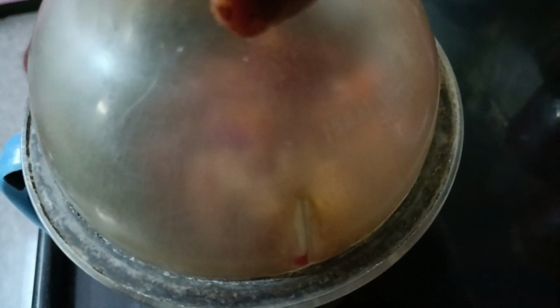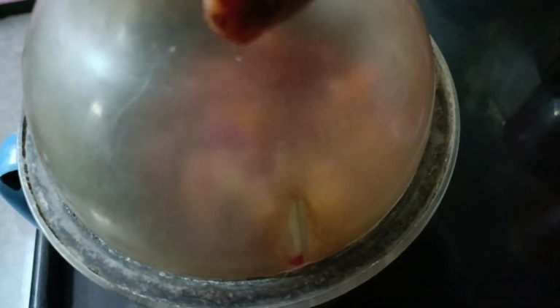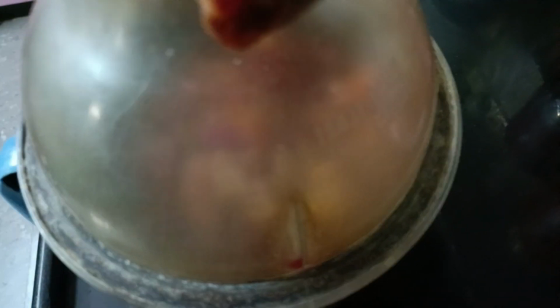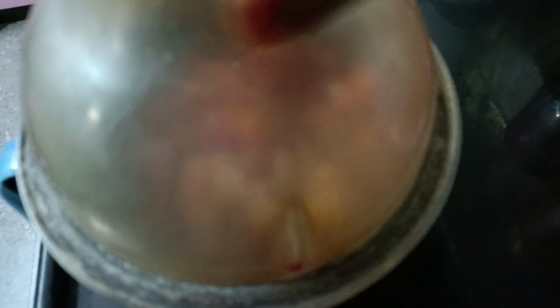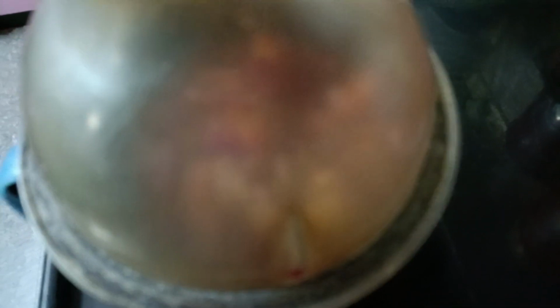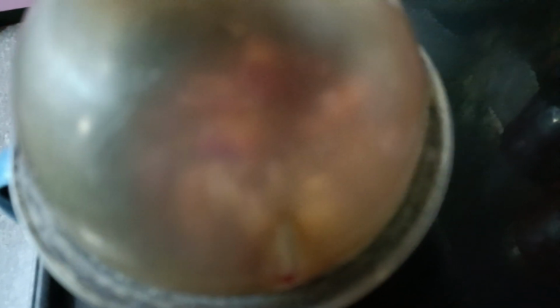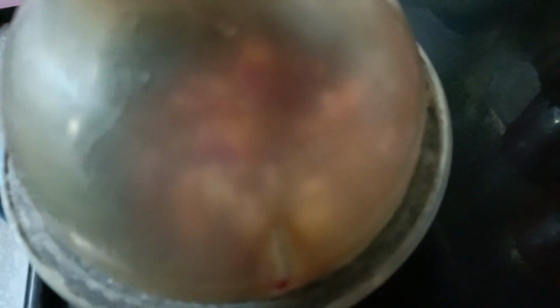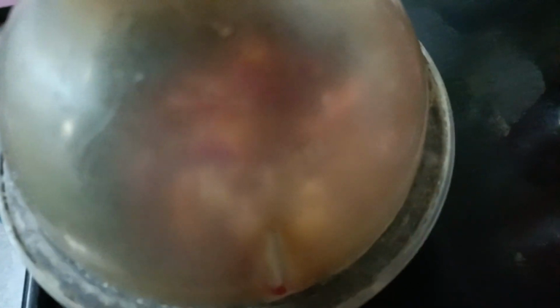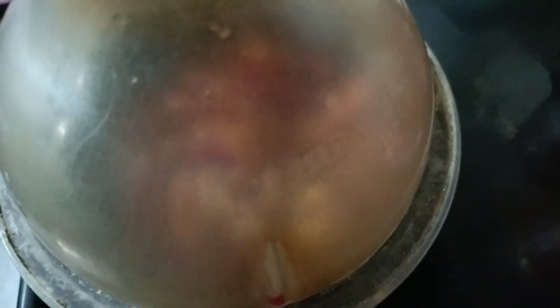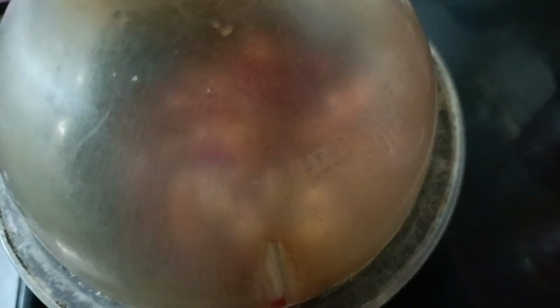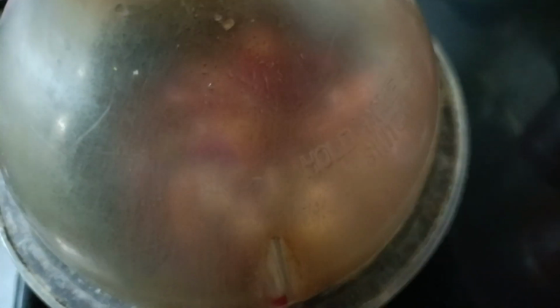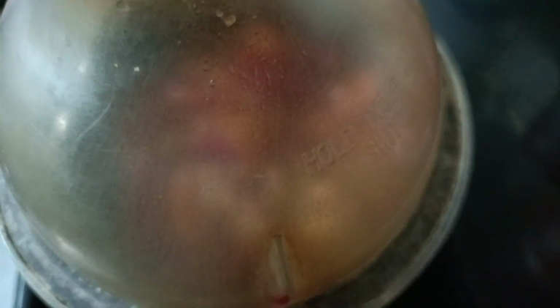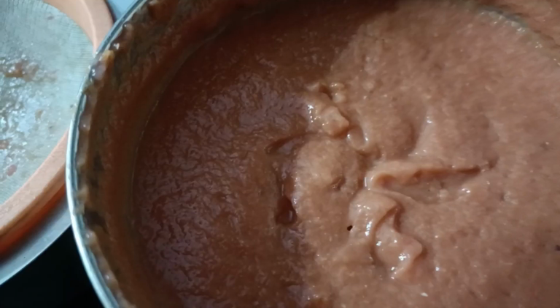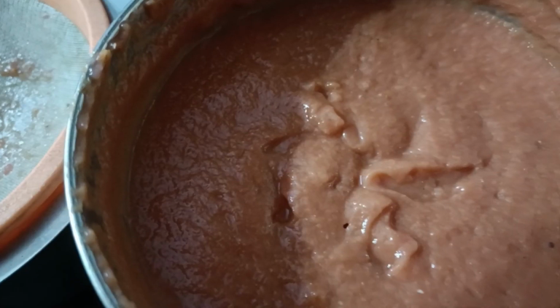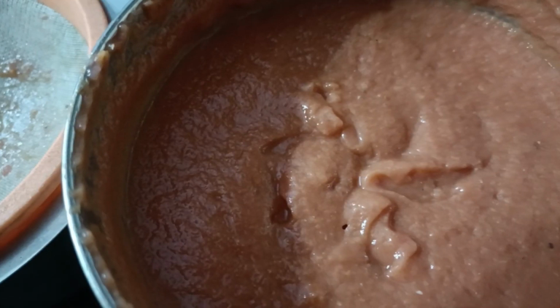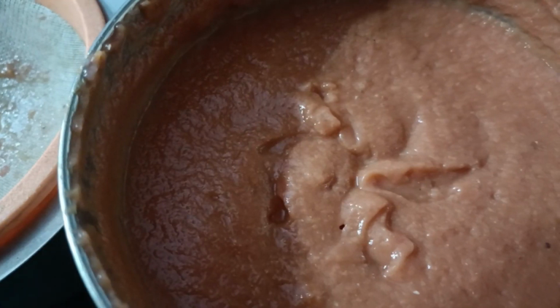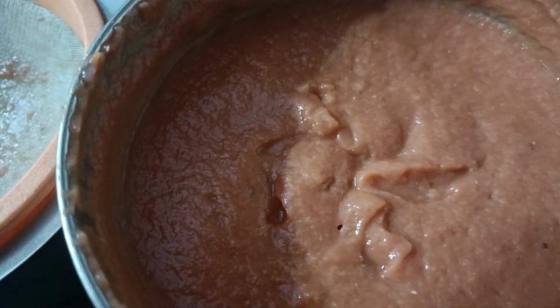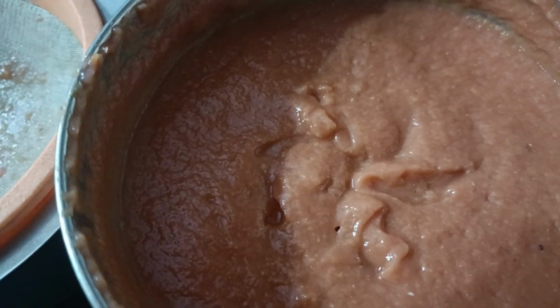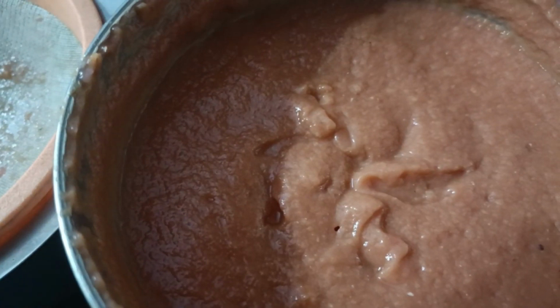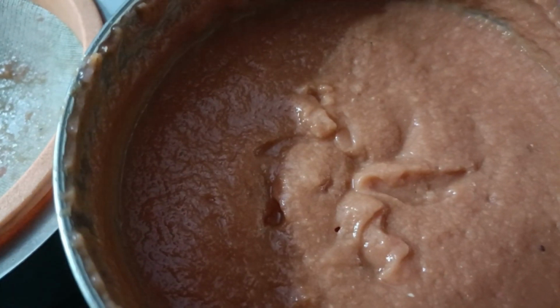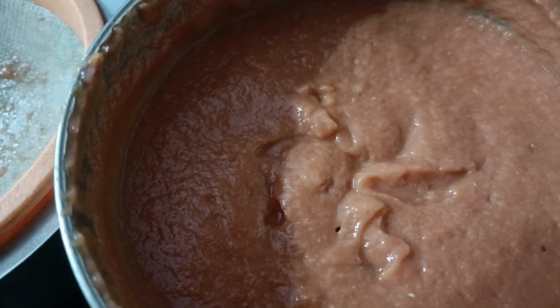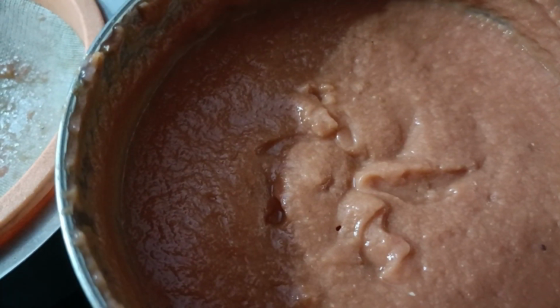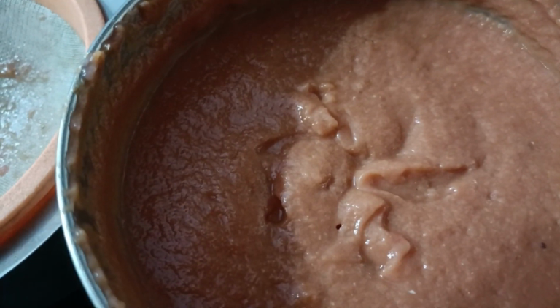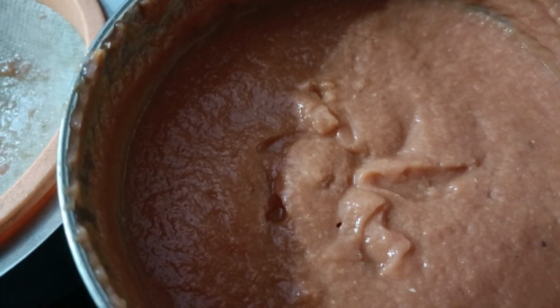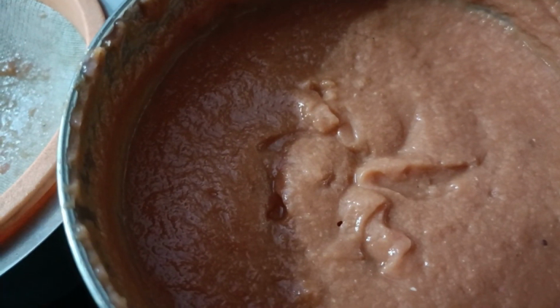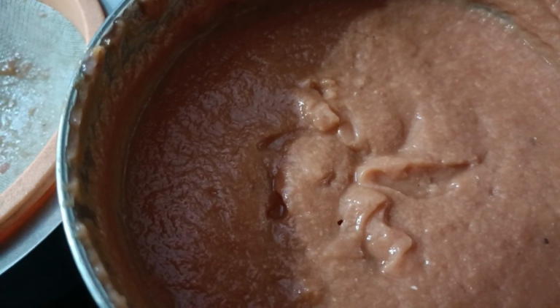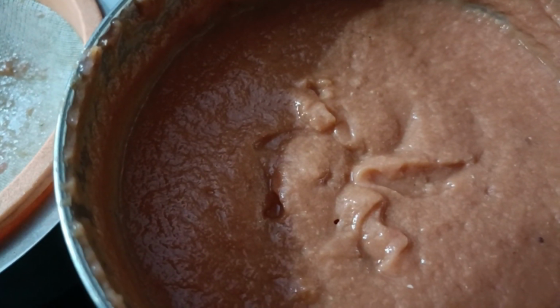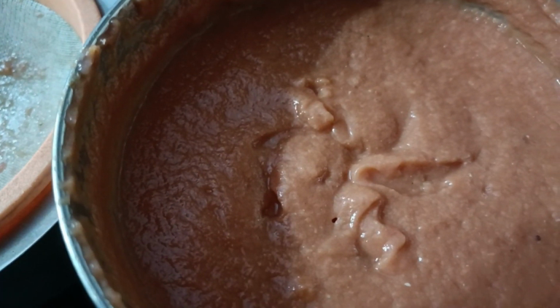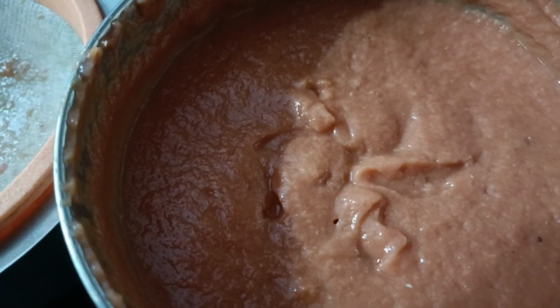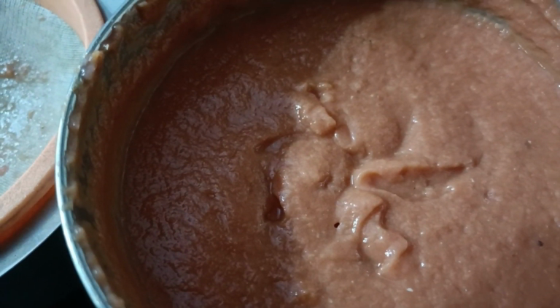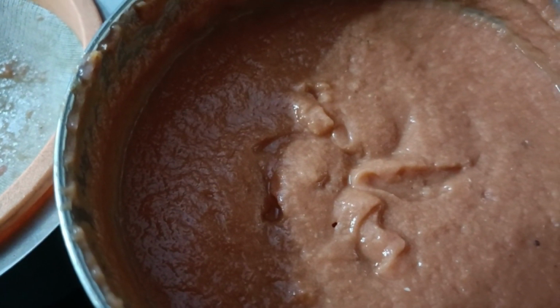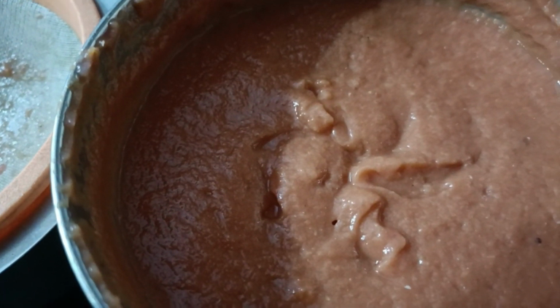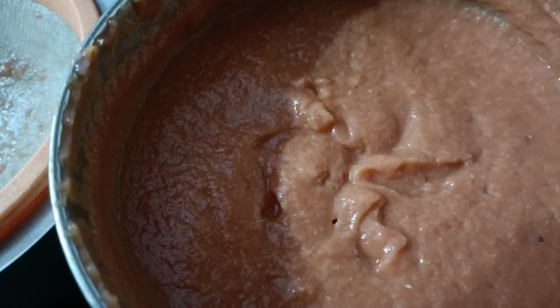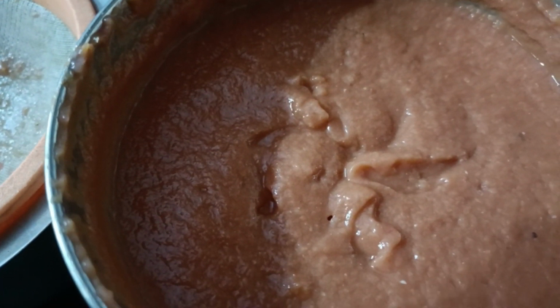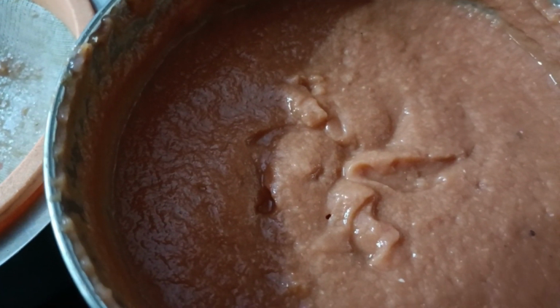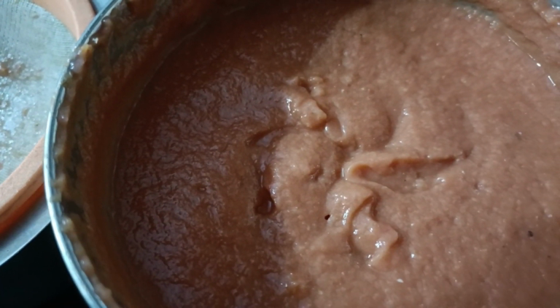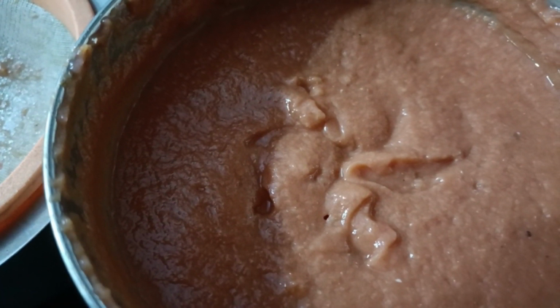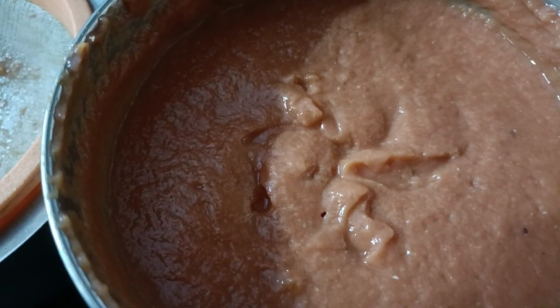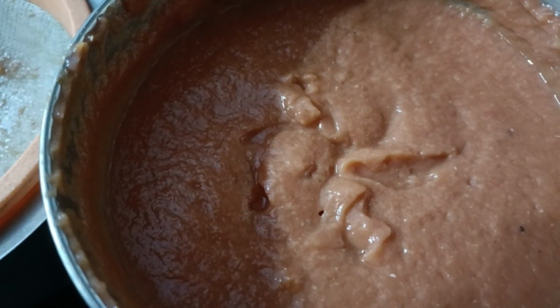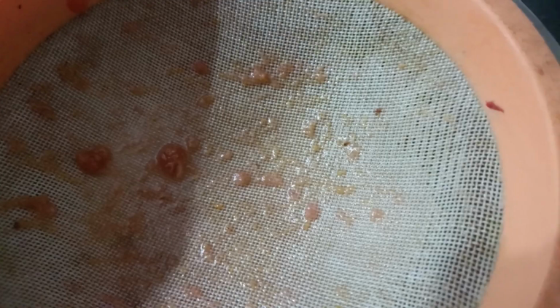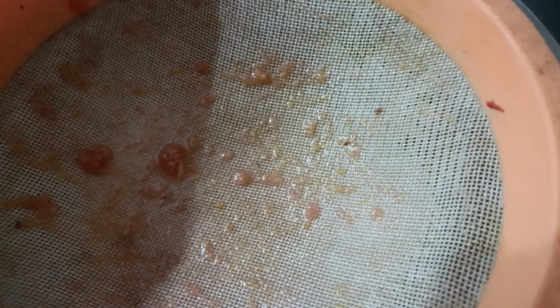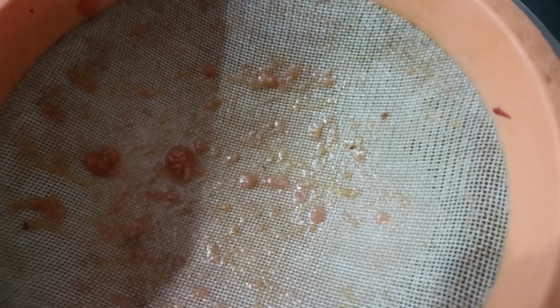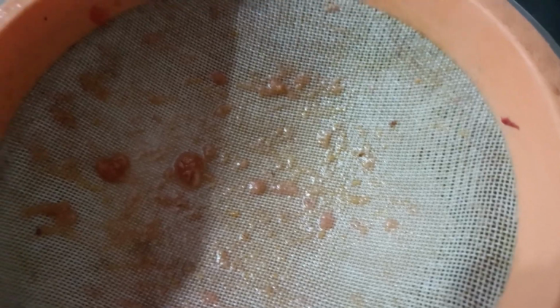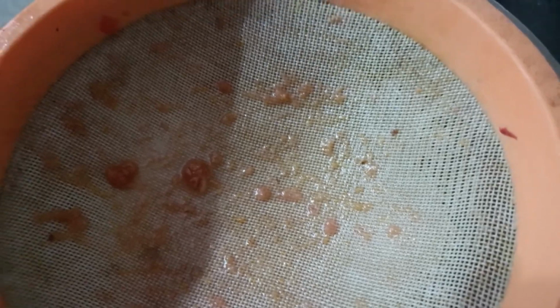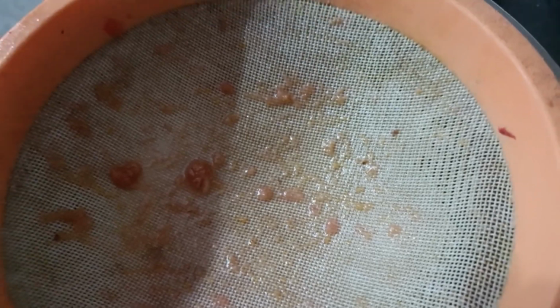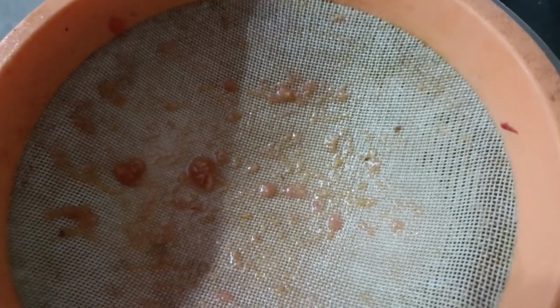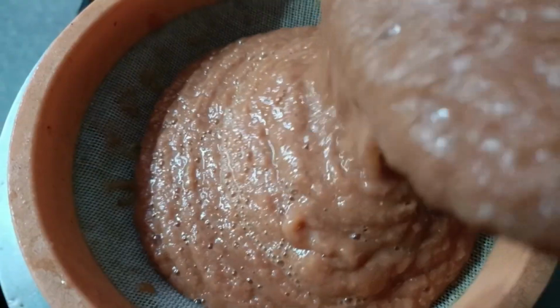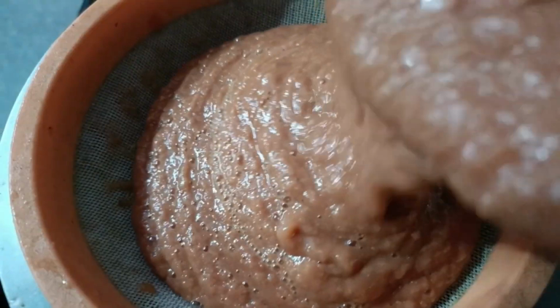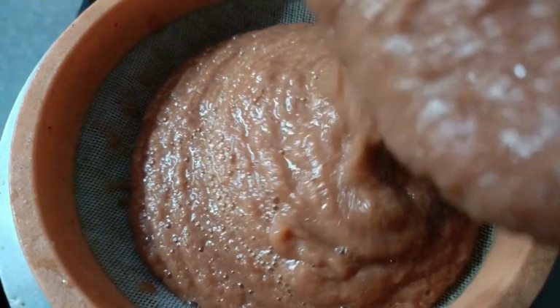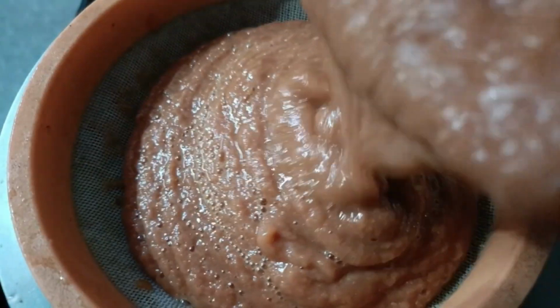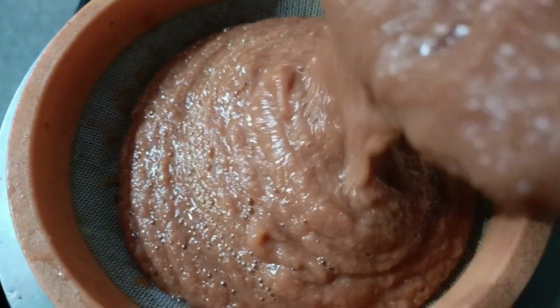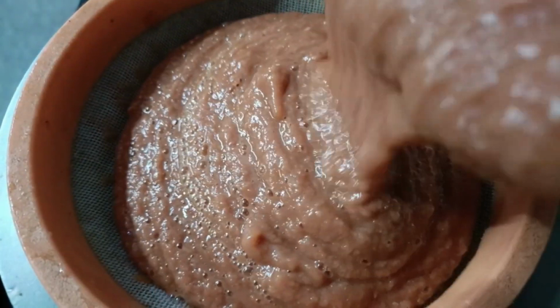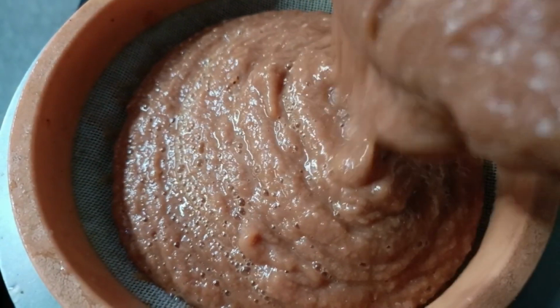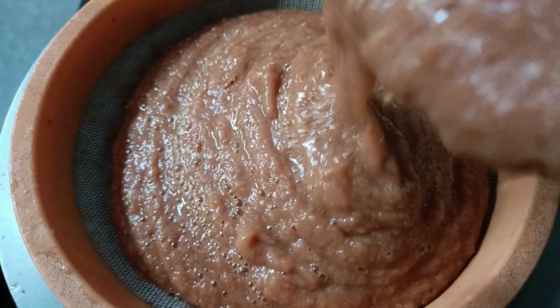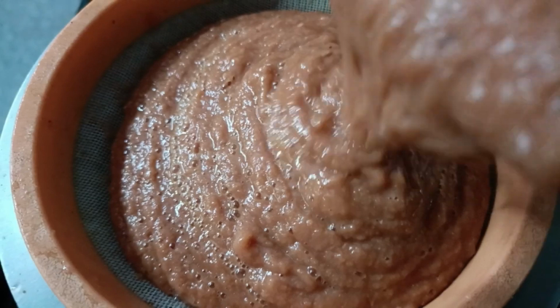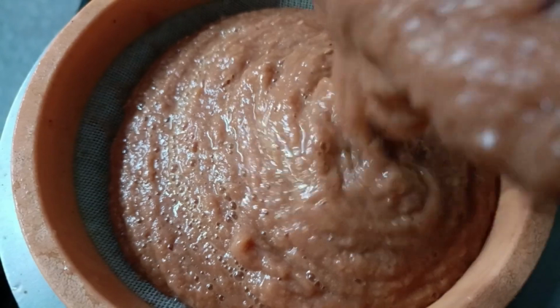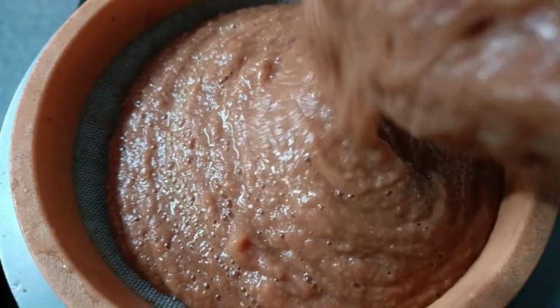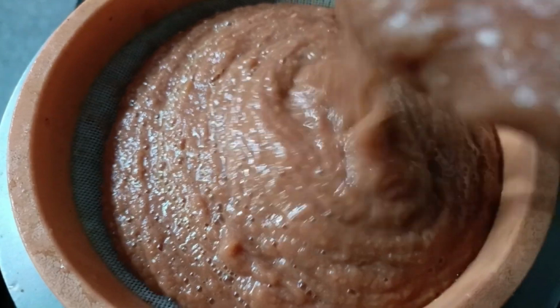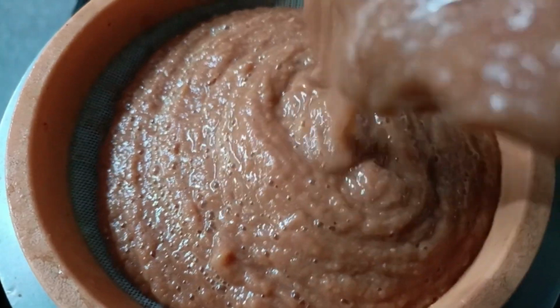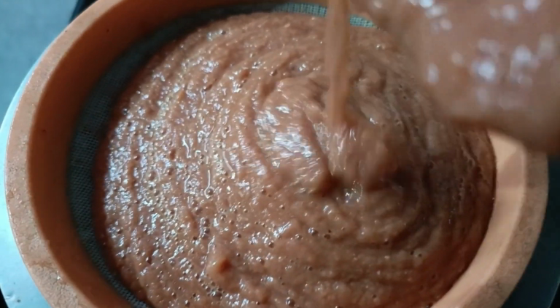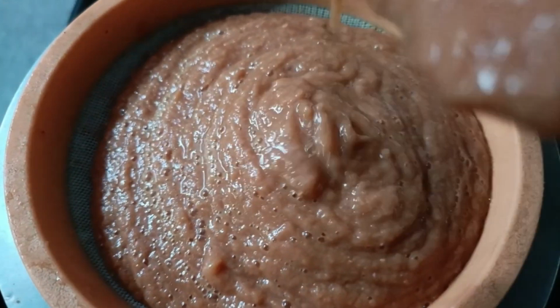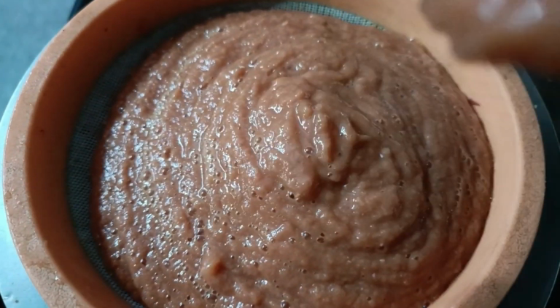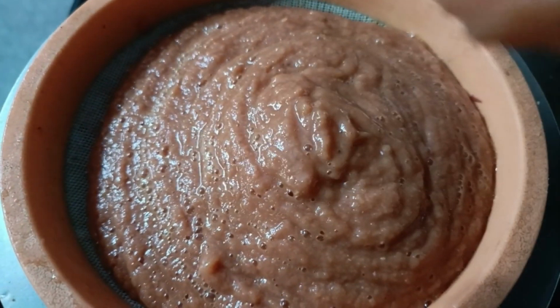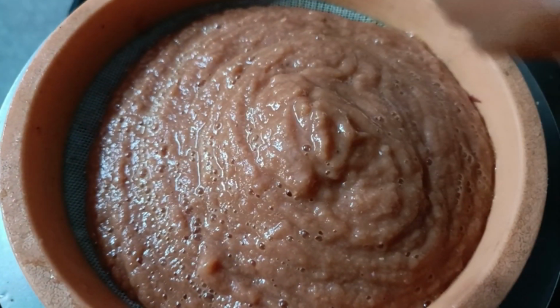I want to add apple. We will combine and blend it. I want to mix it to the right — you will need it.